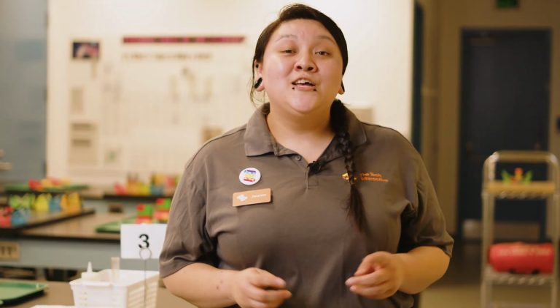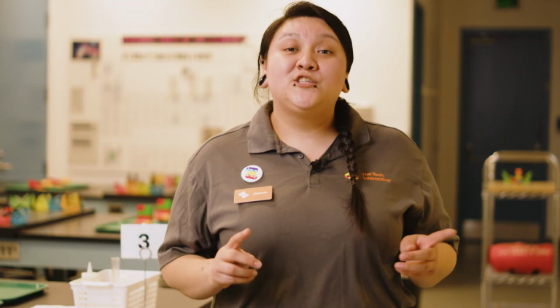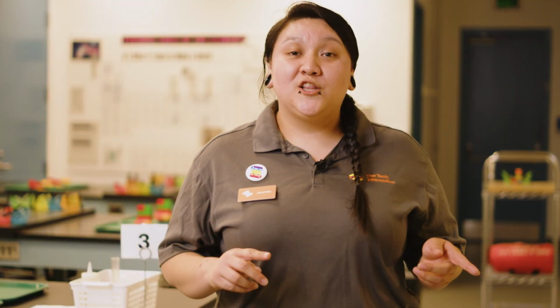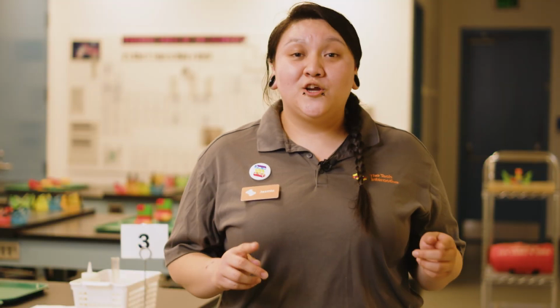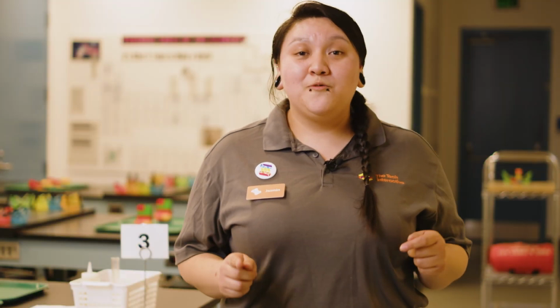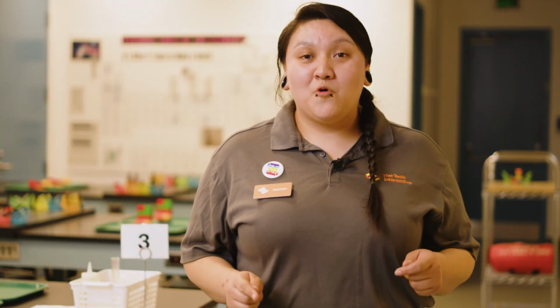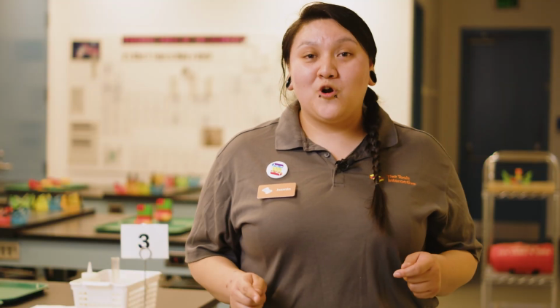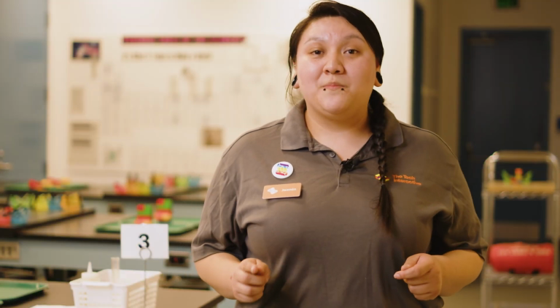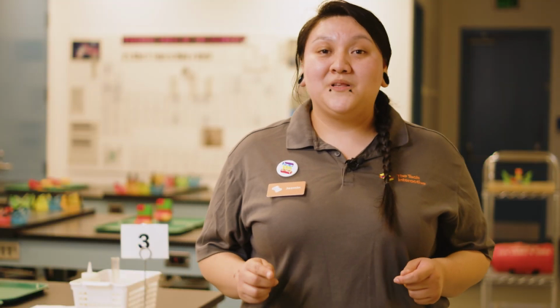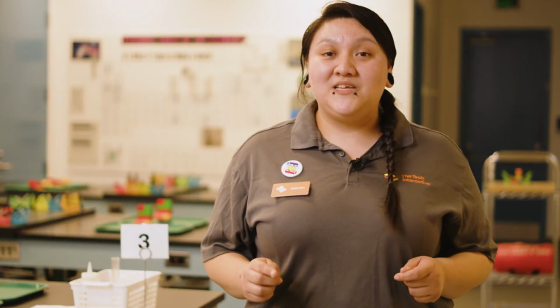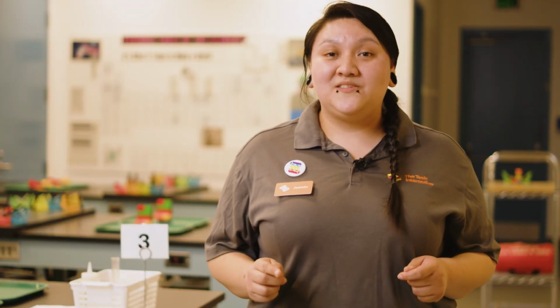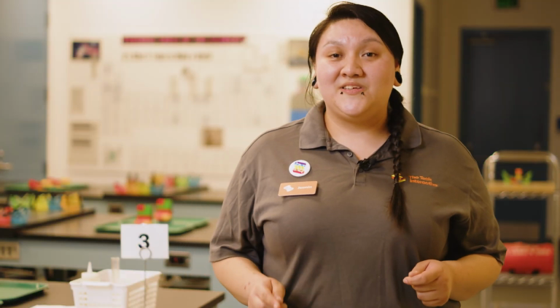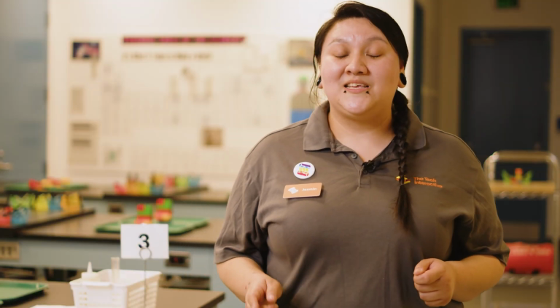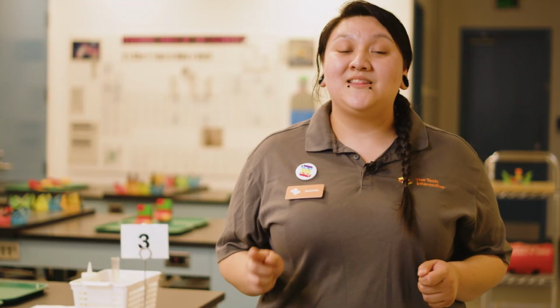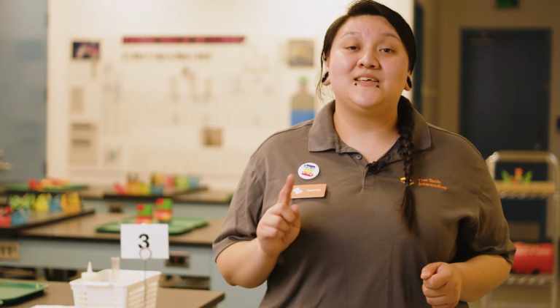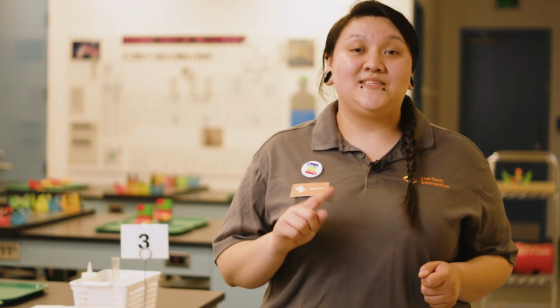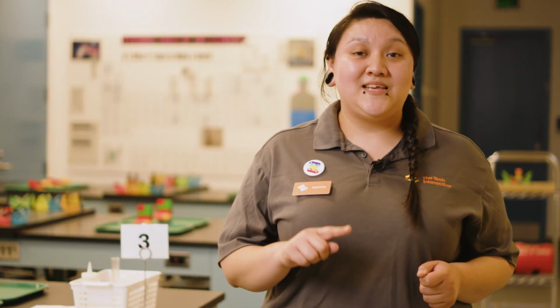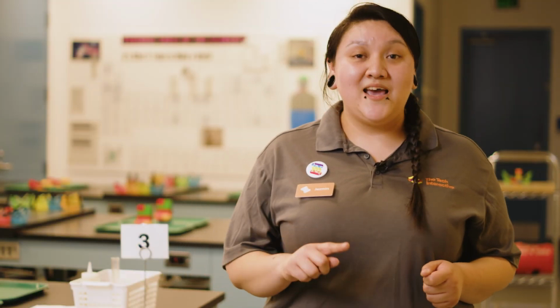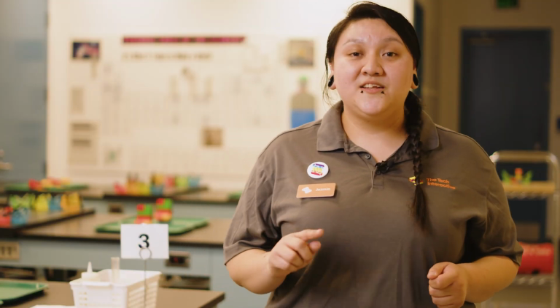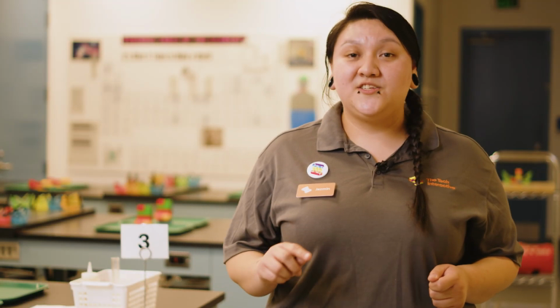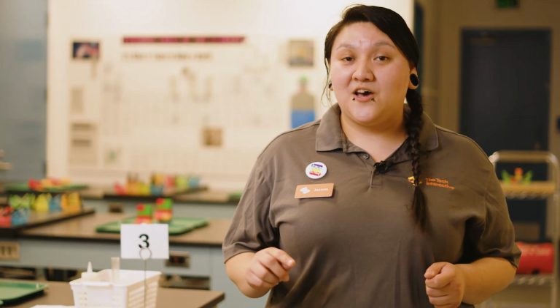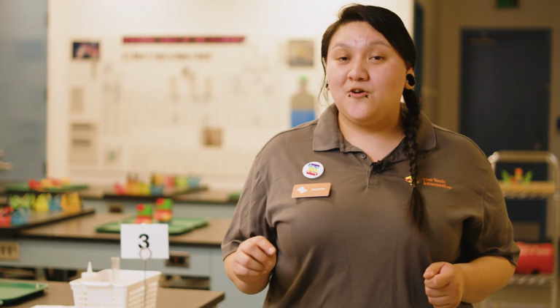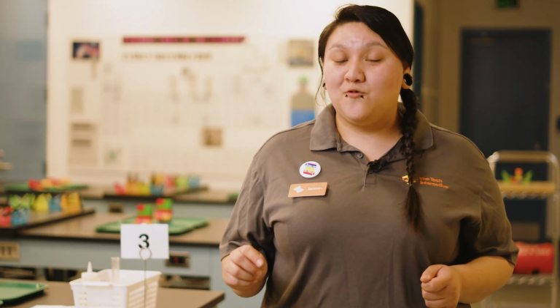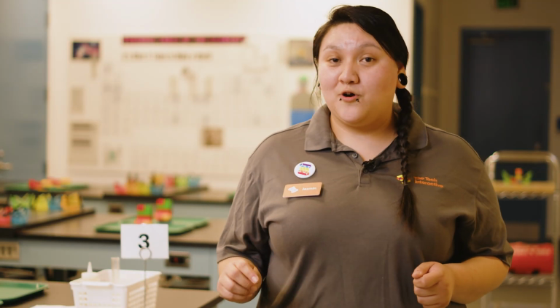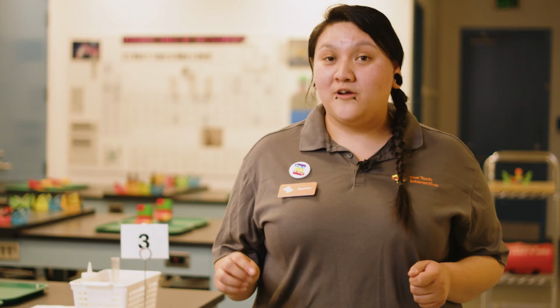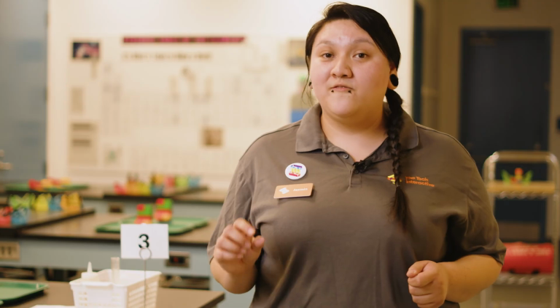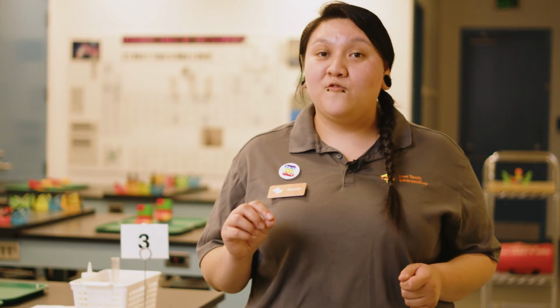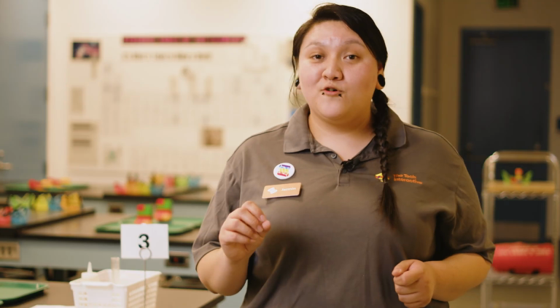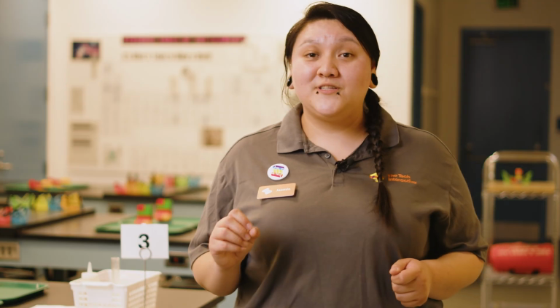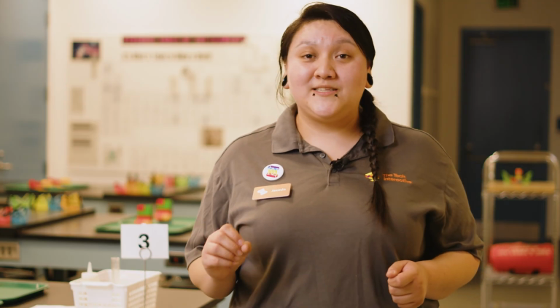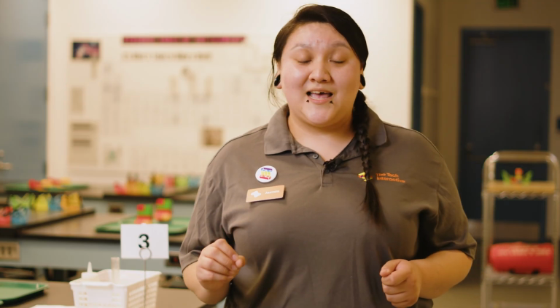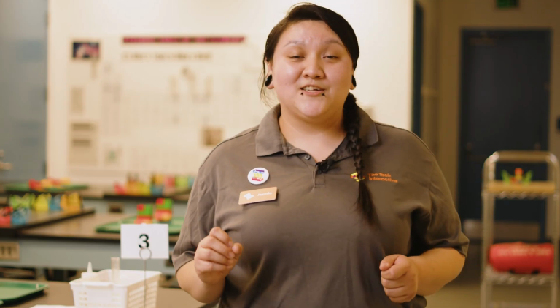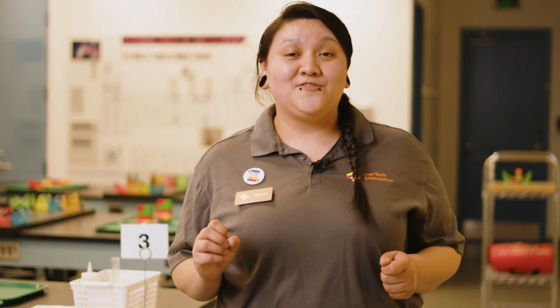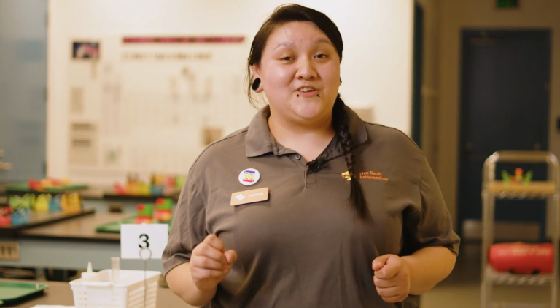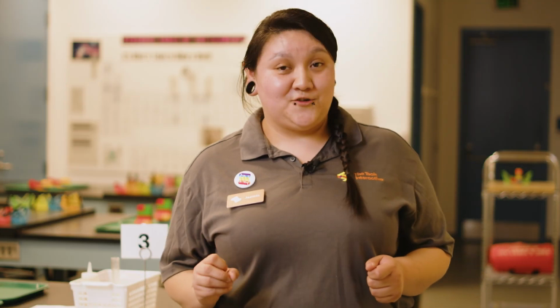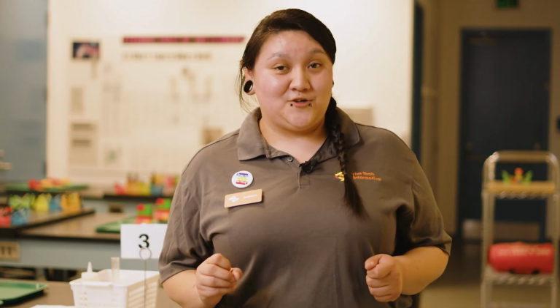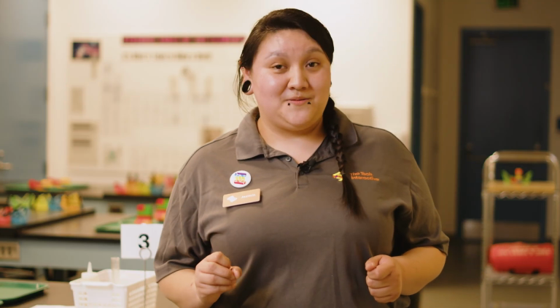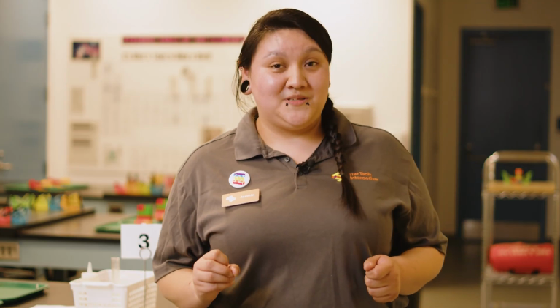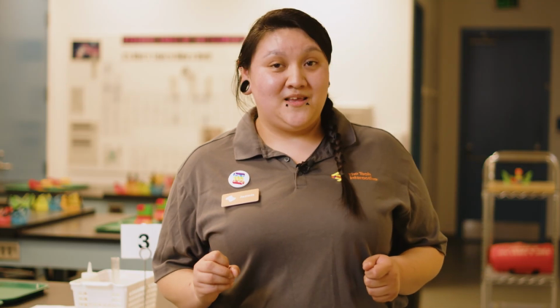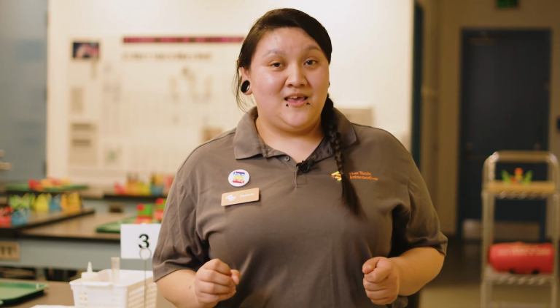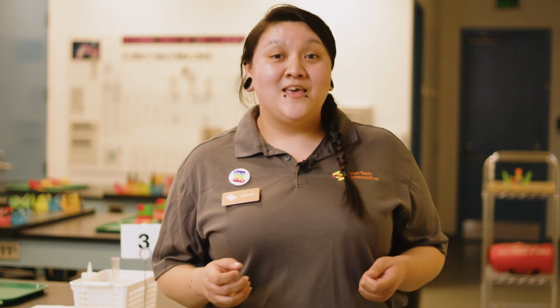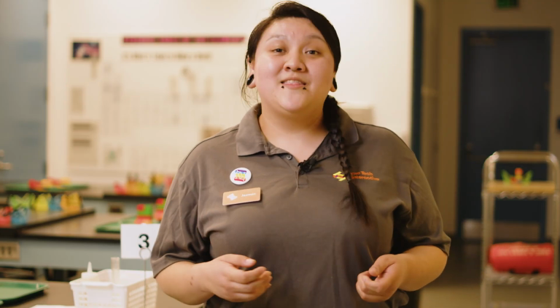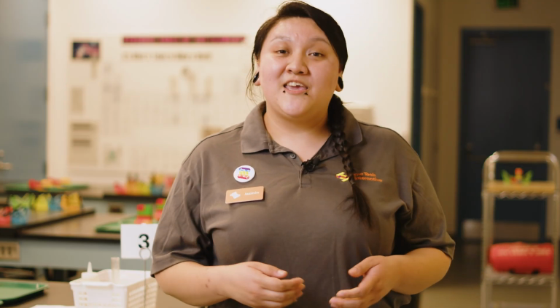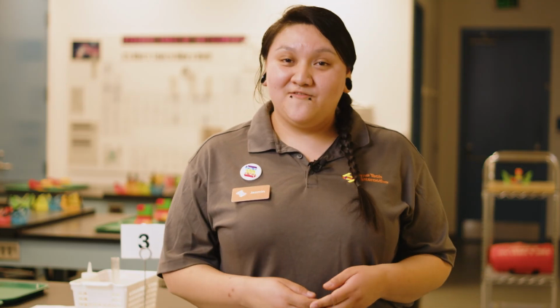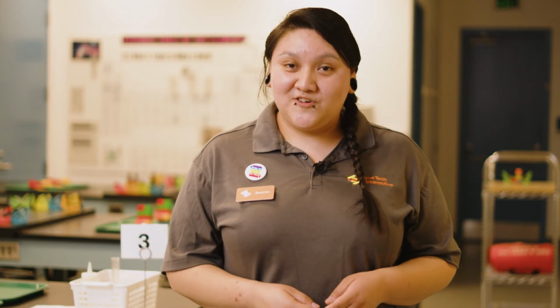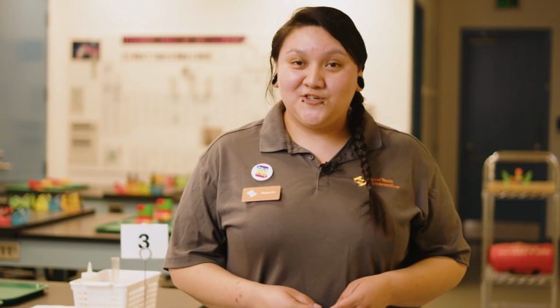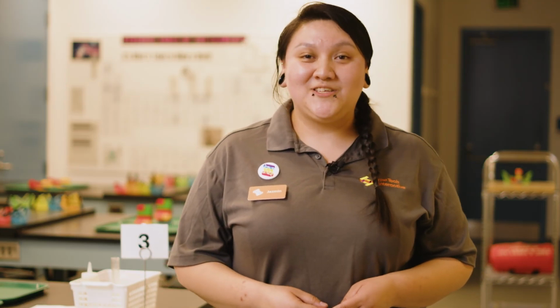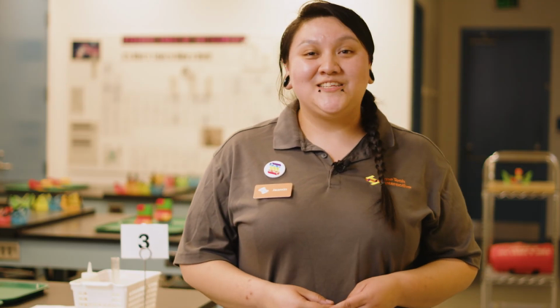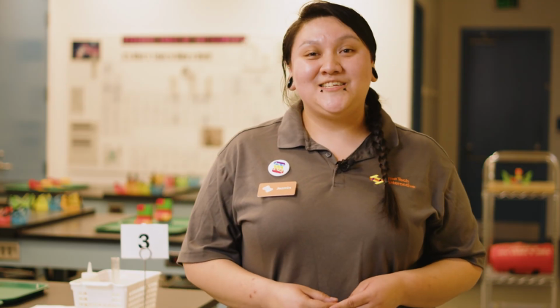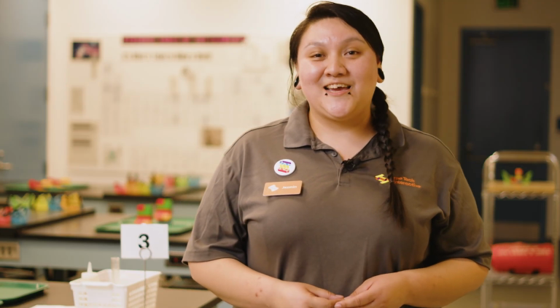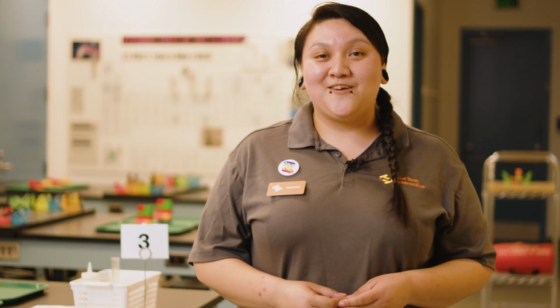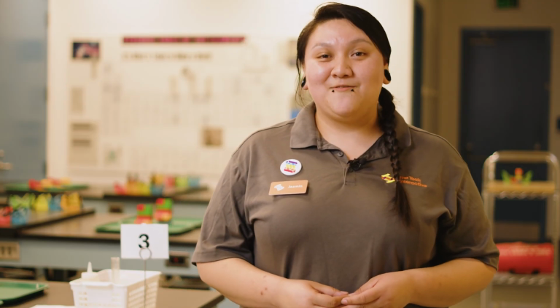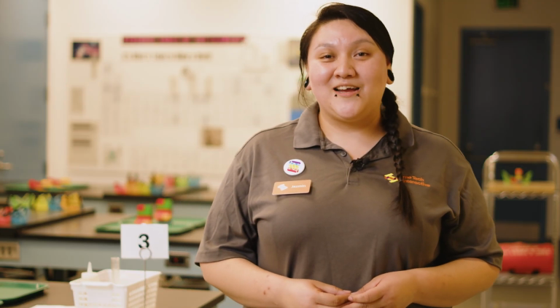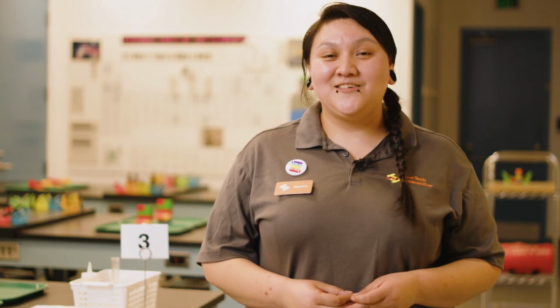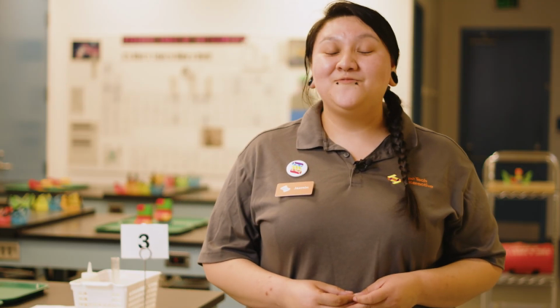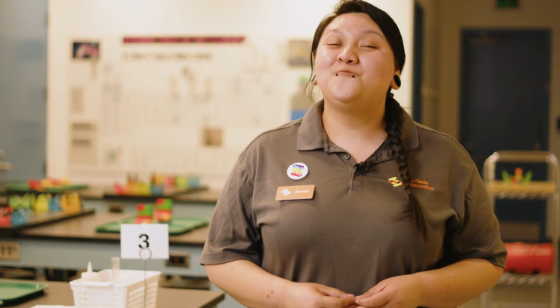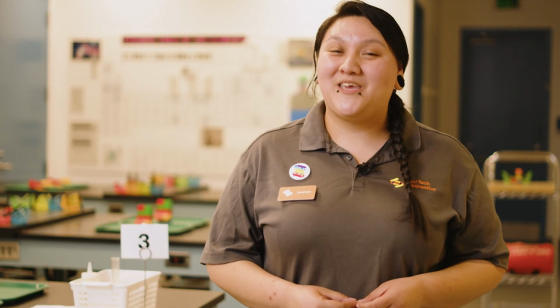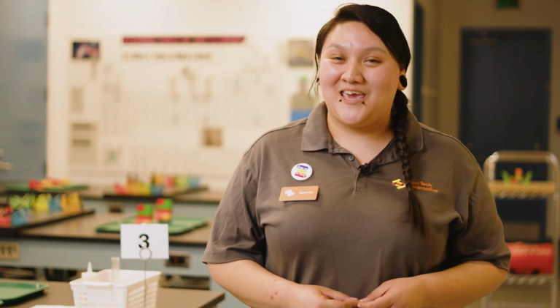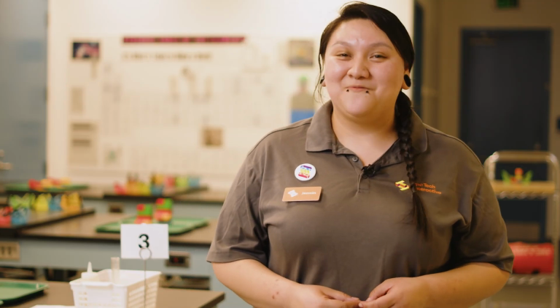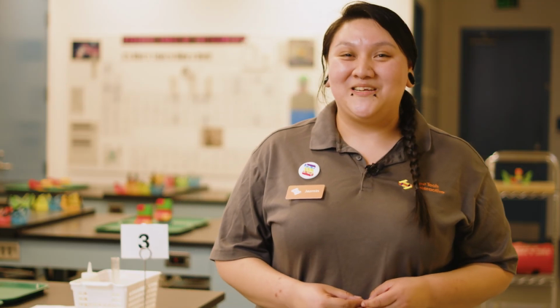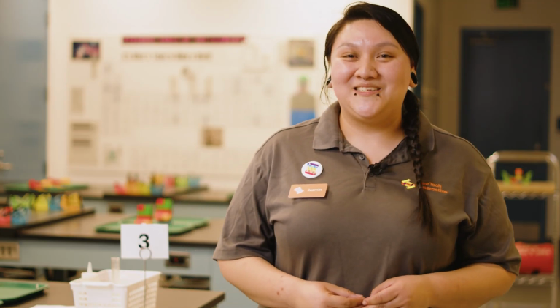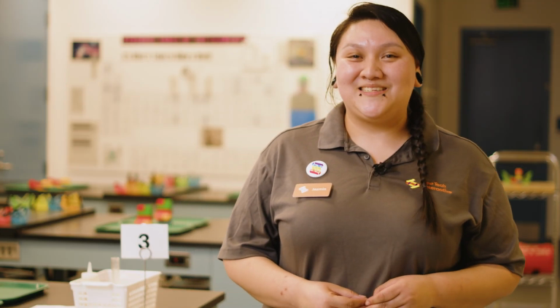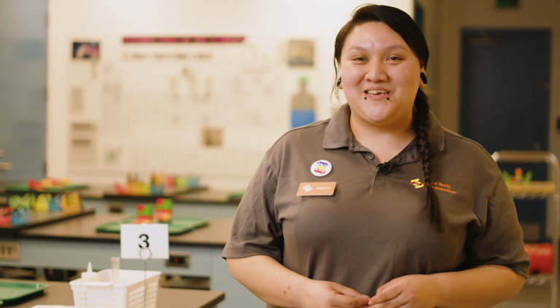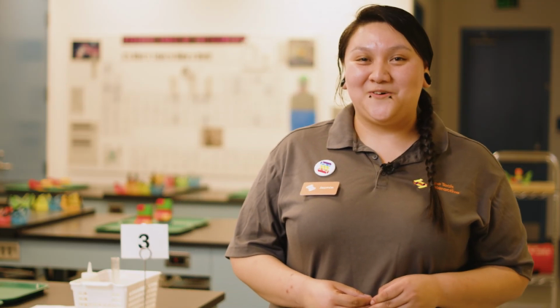To learn more, please visit thetech.org/field-trips. Thank you for choosing The Tech Interactive — we can't wait to see you!